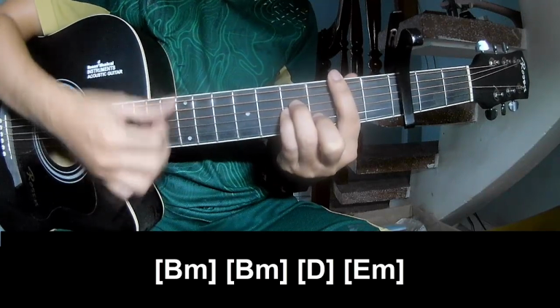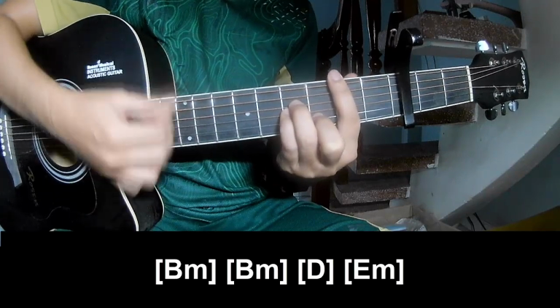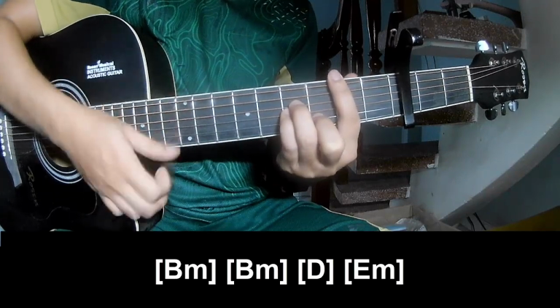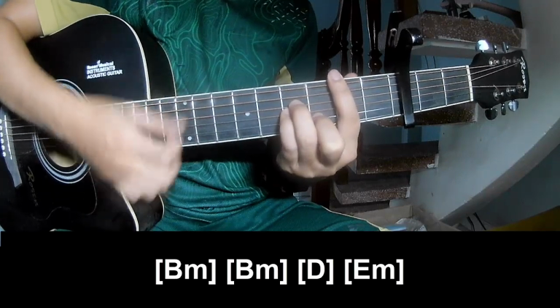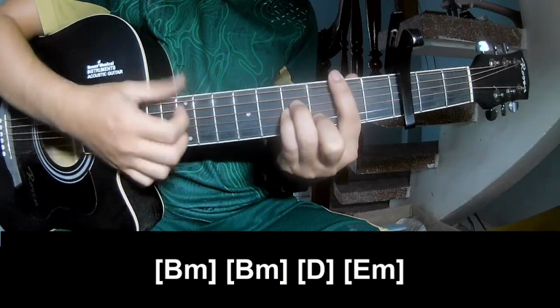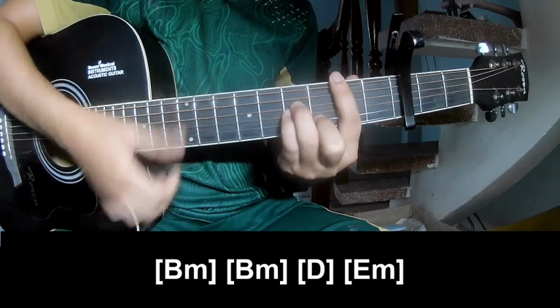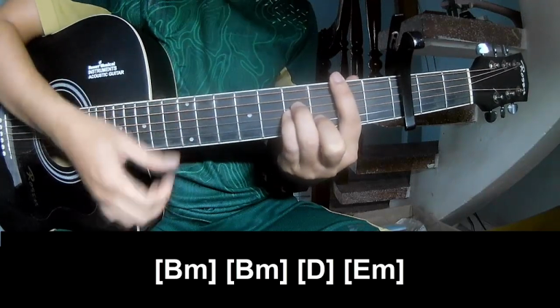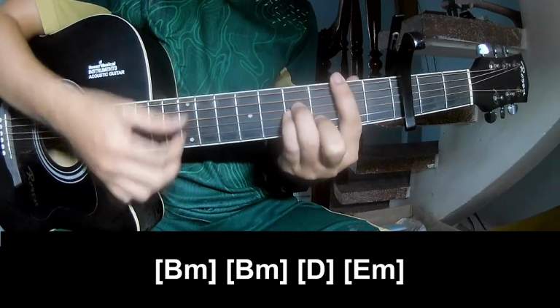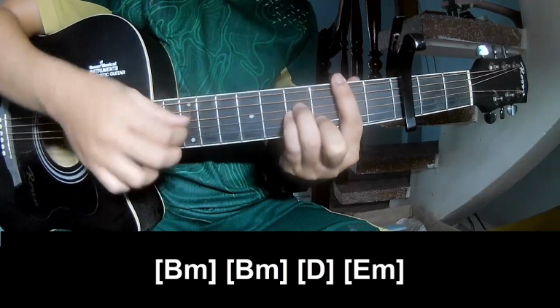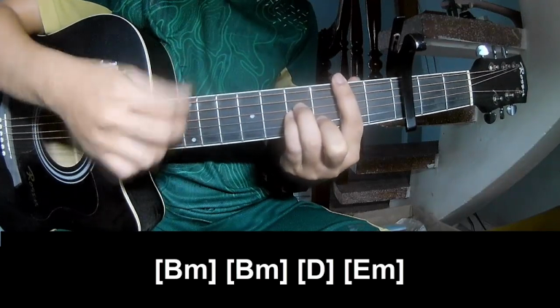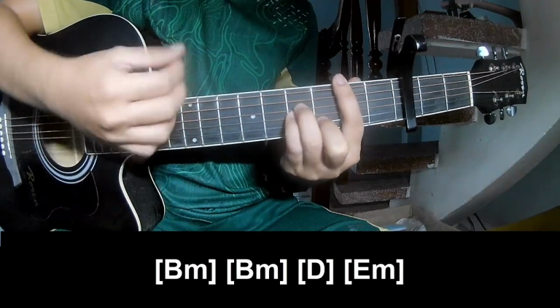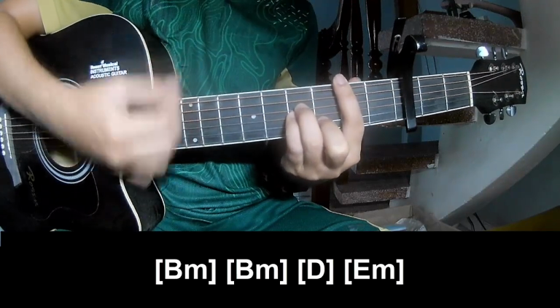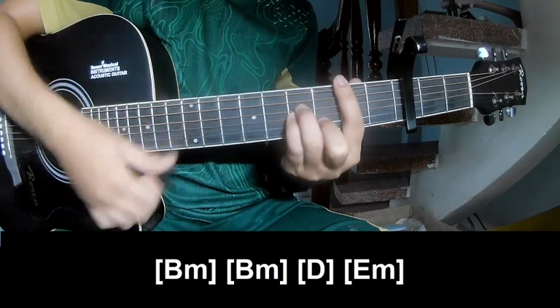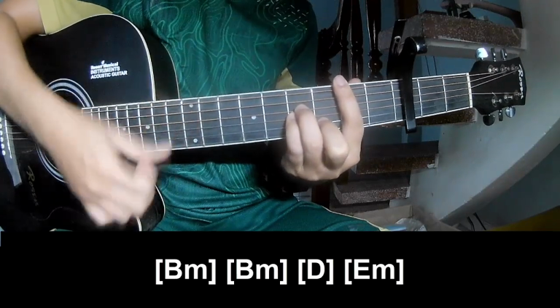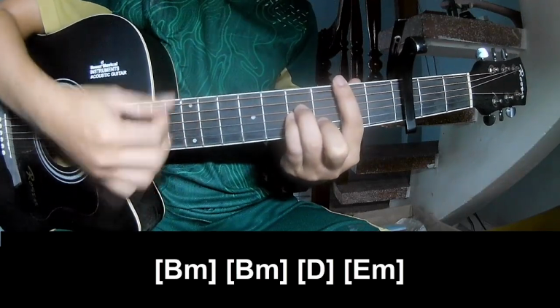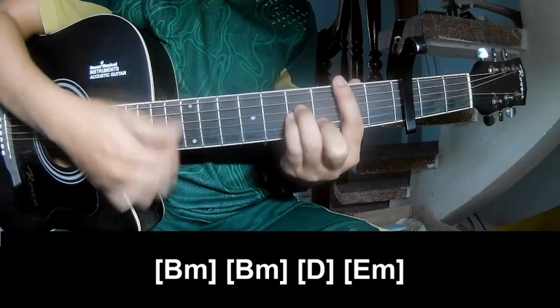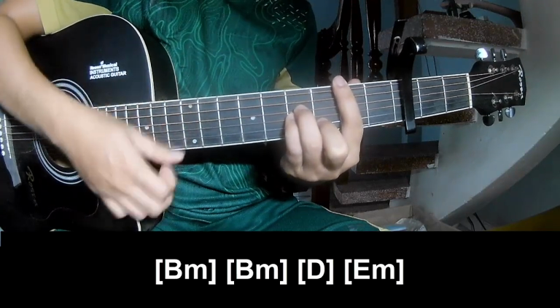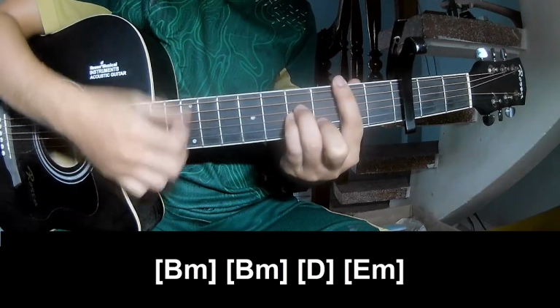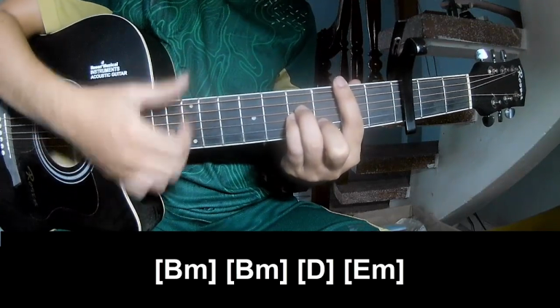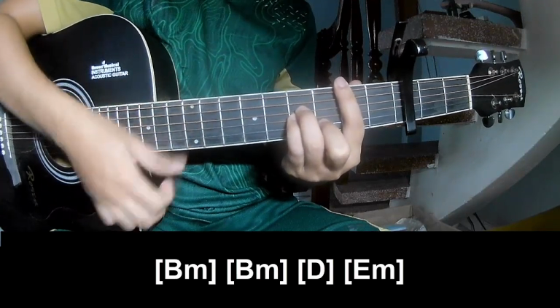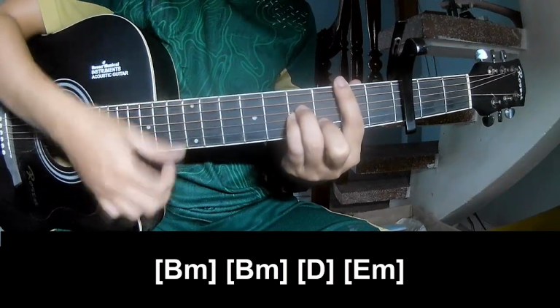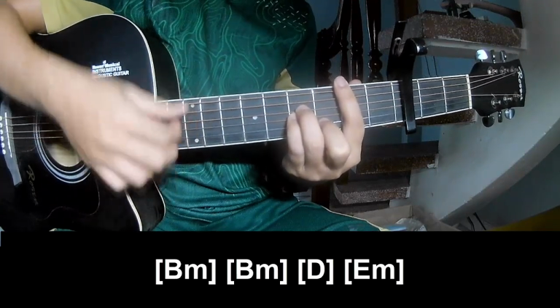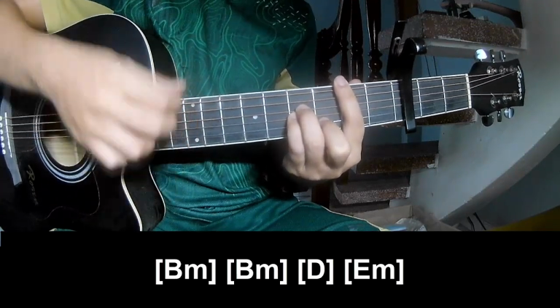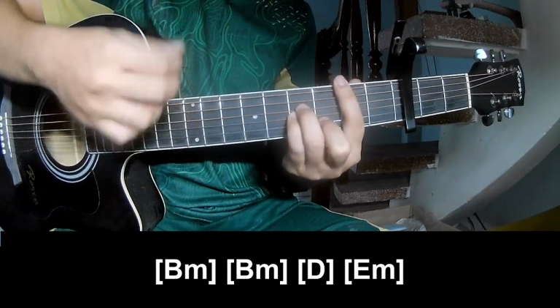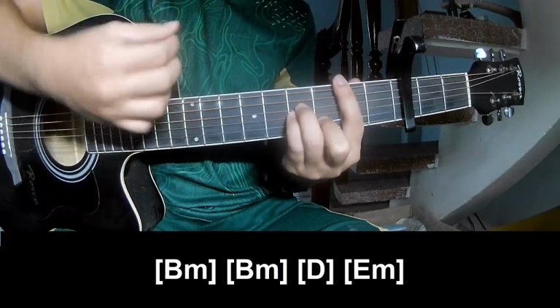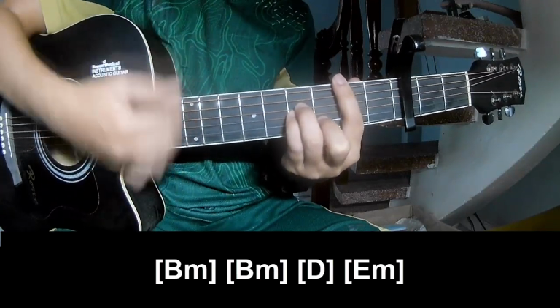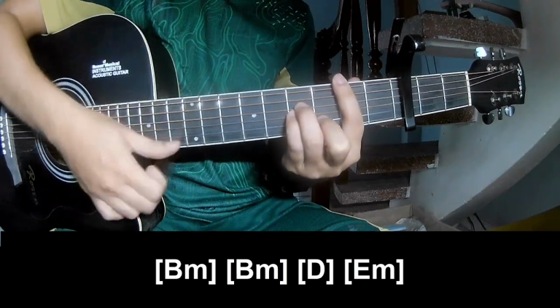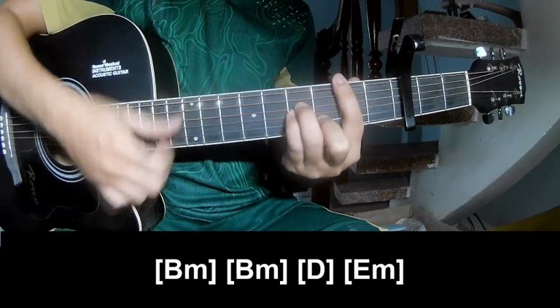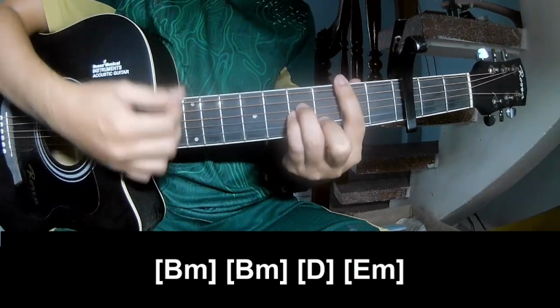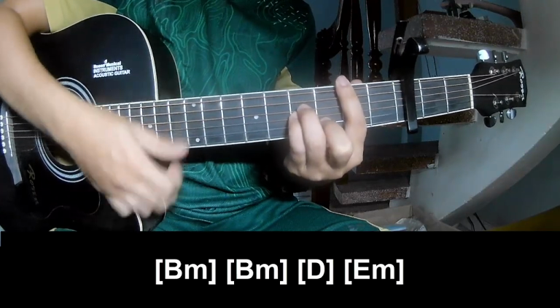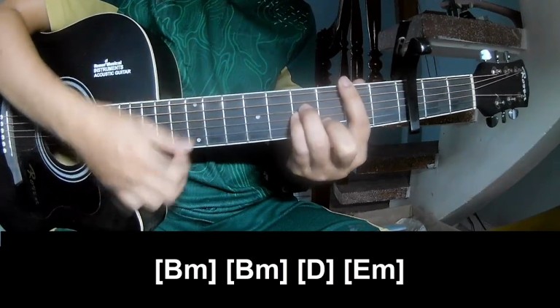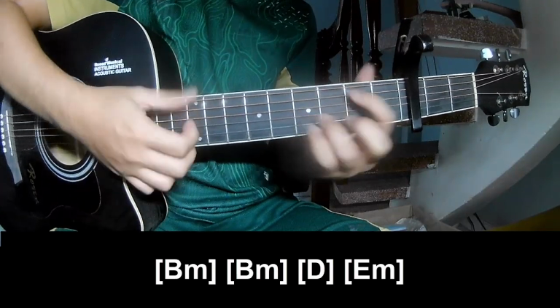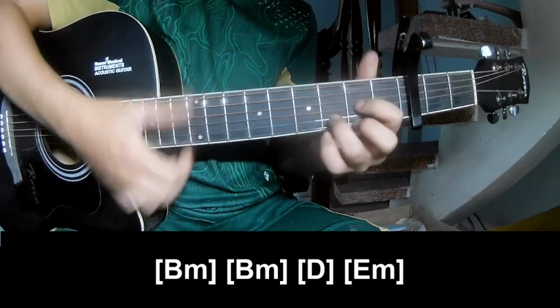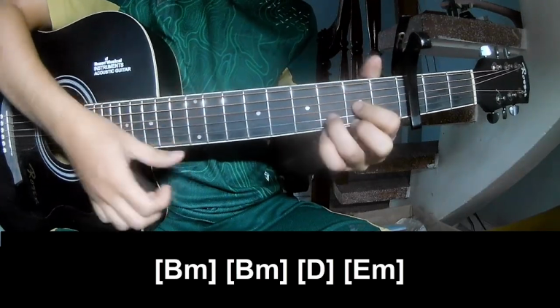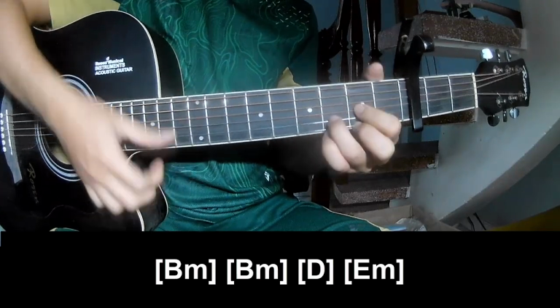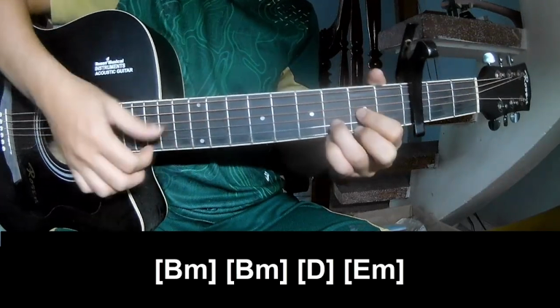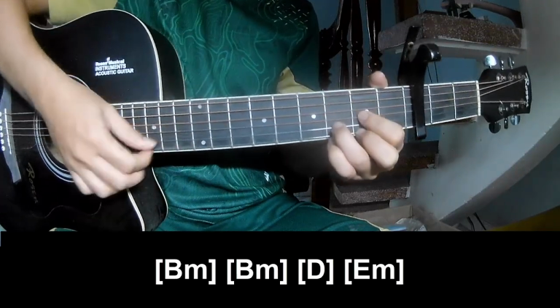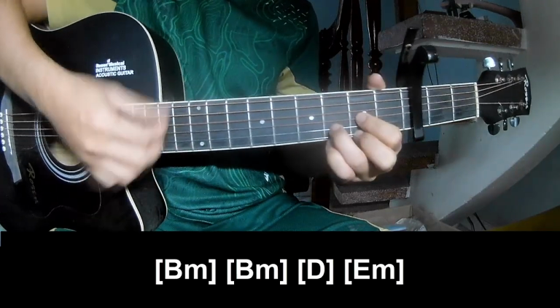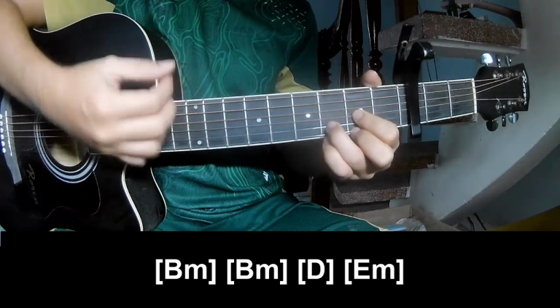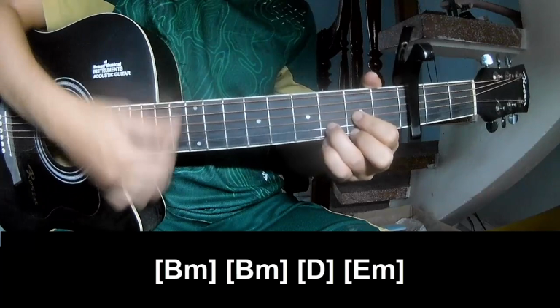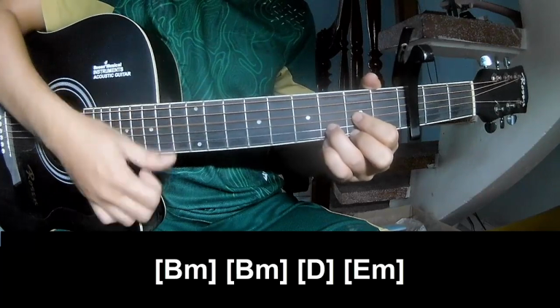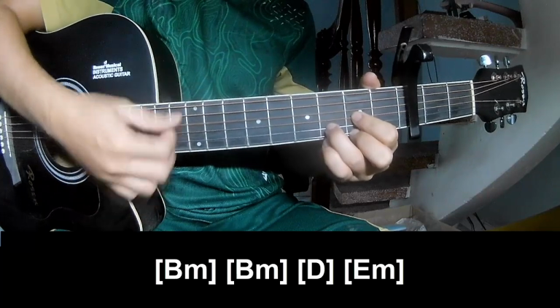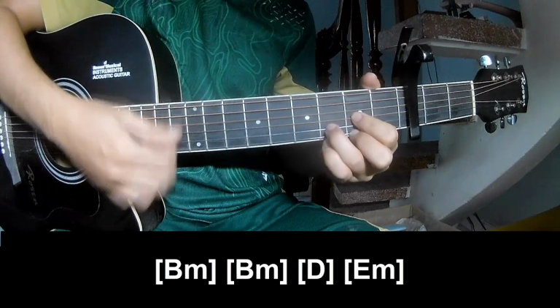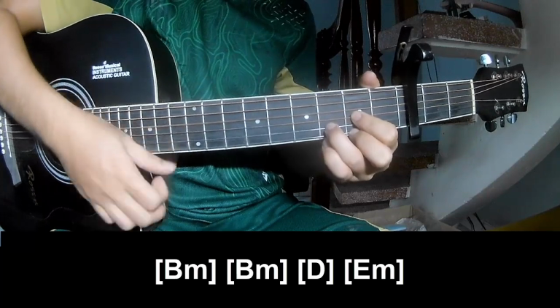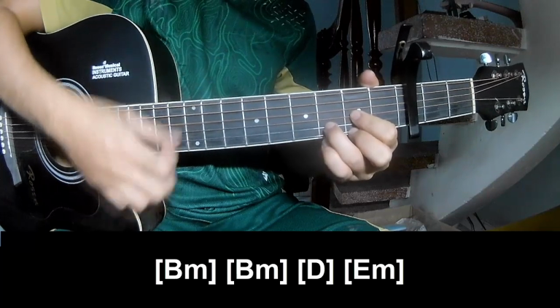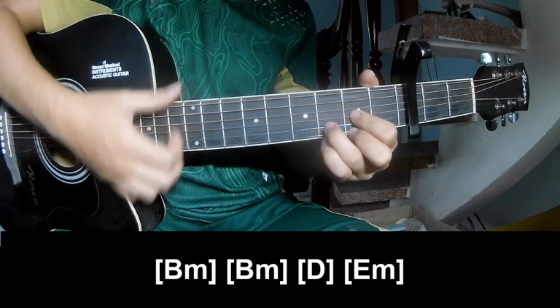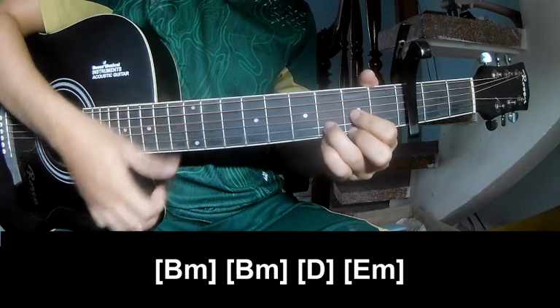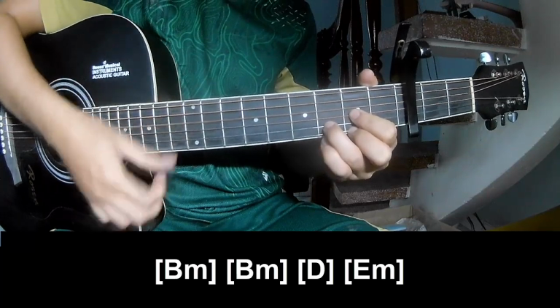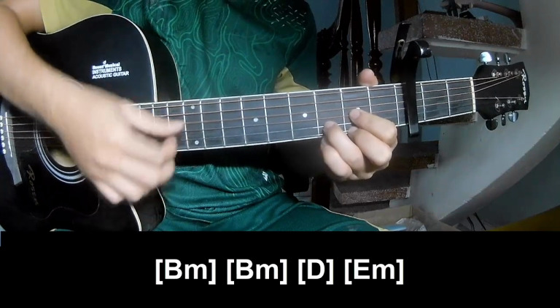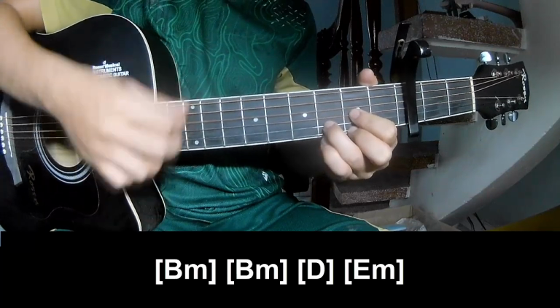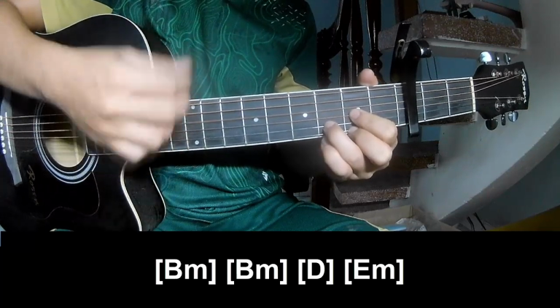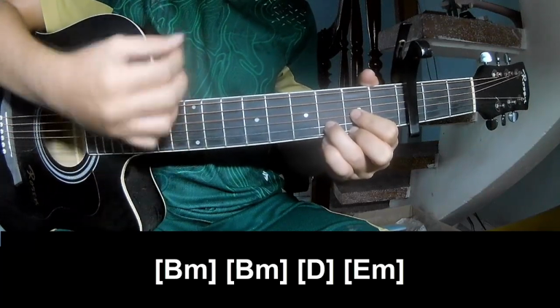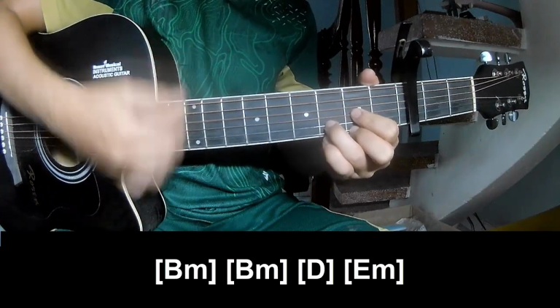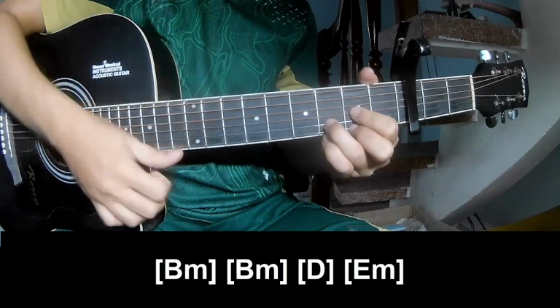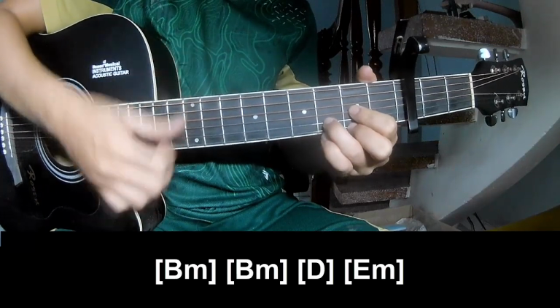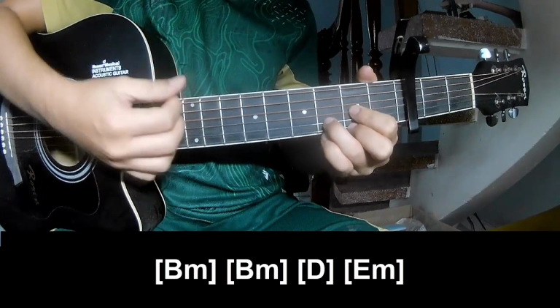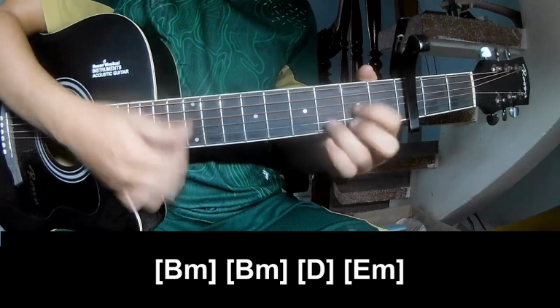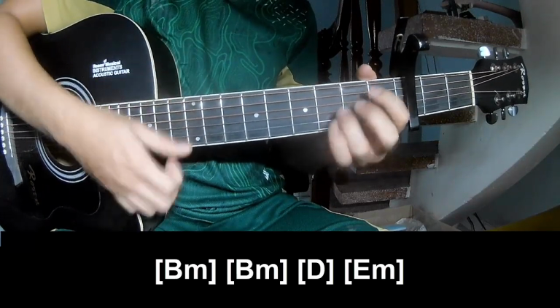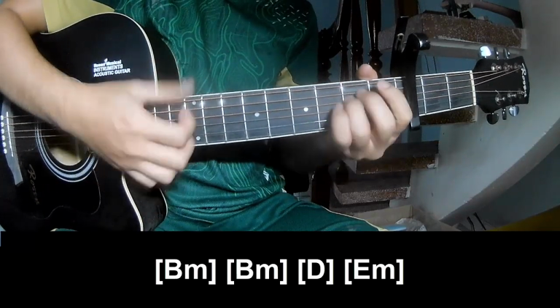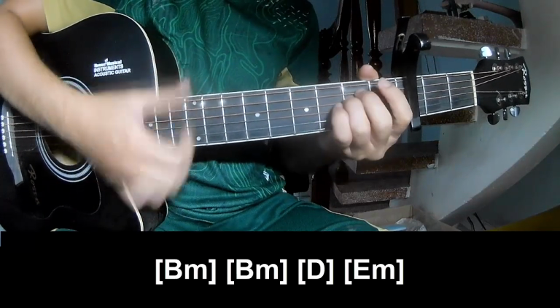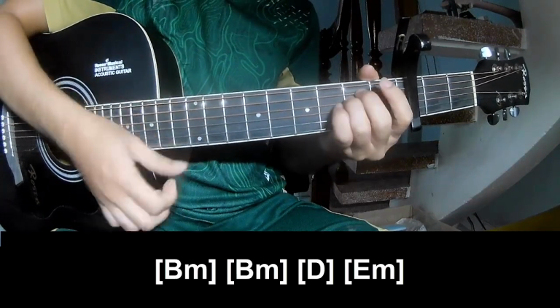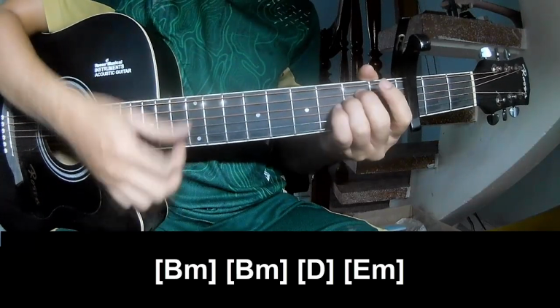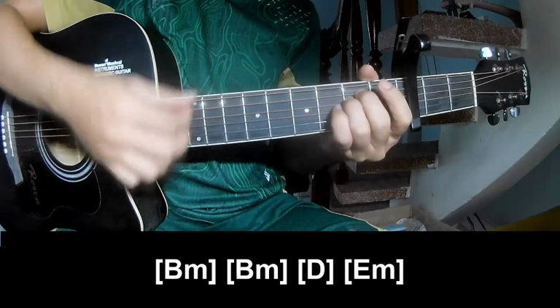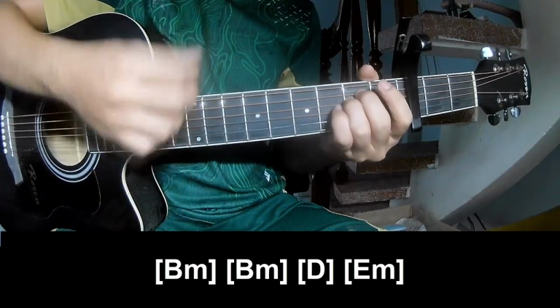The chorus chords are Bm, then D, and then Em.